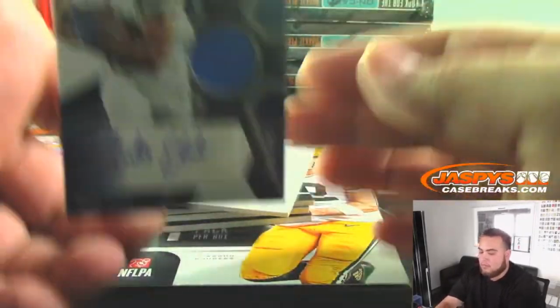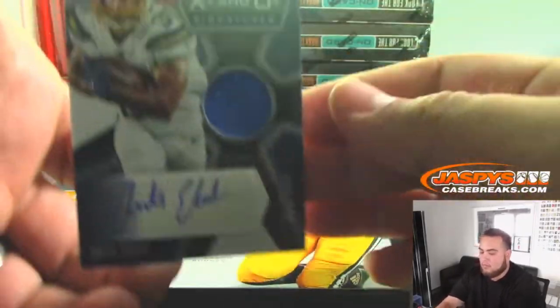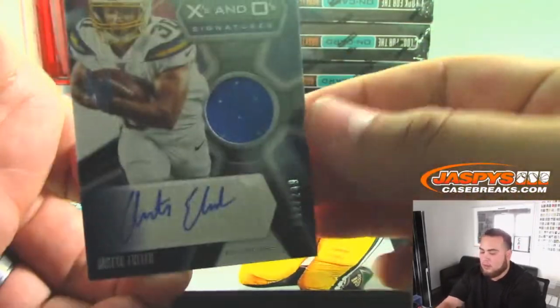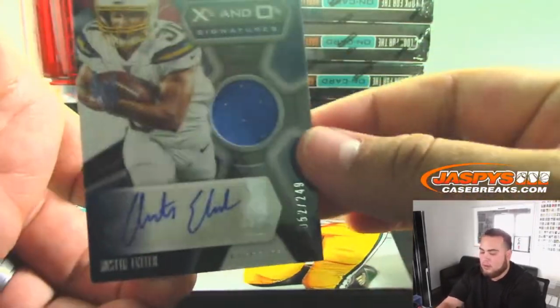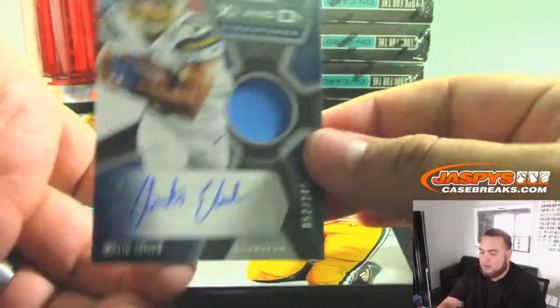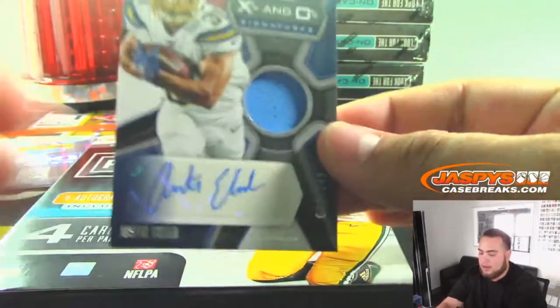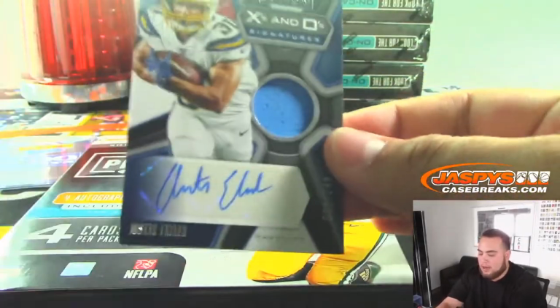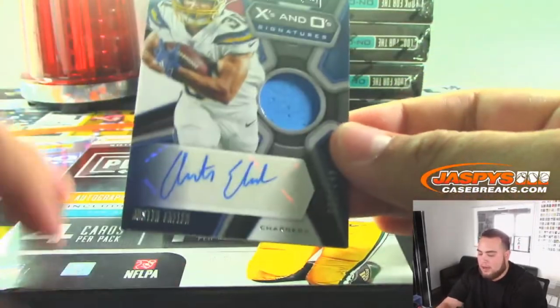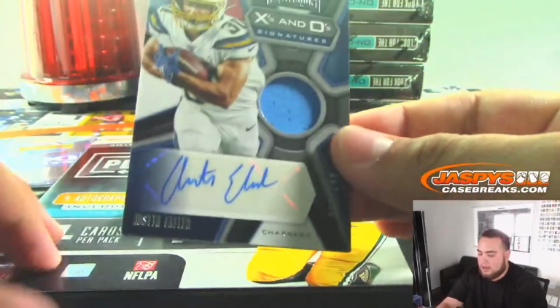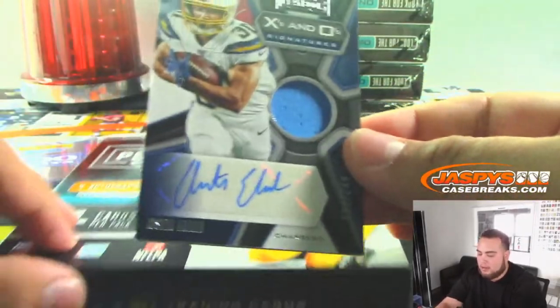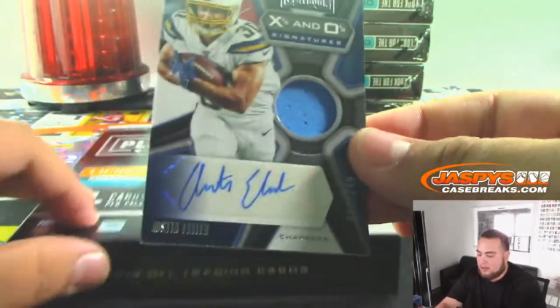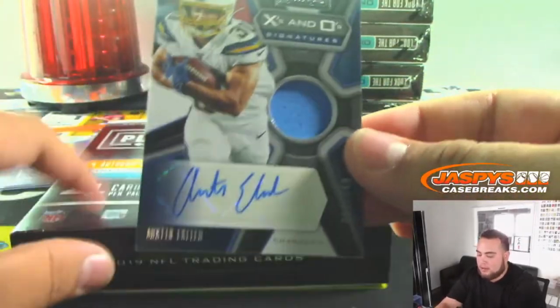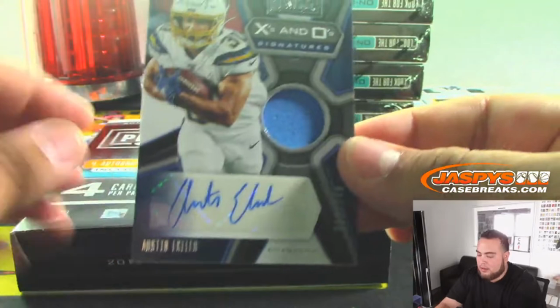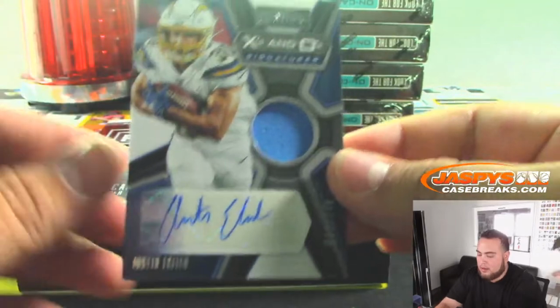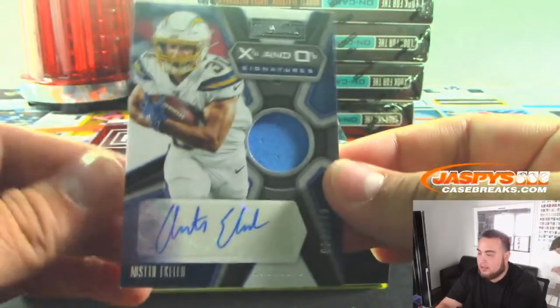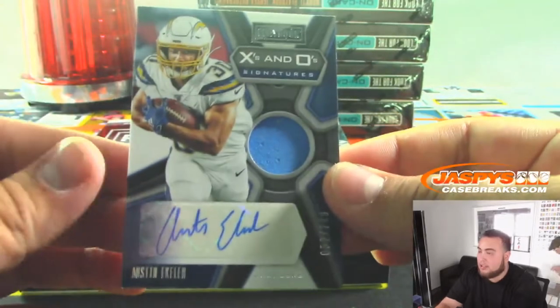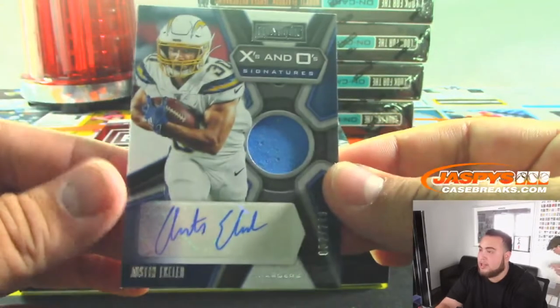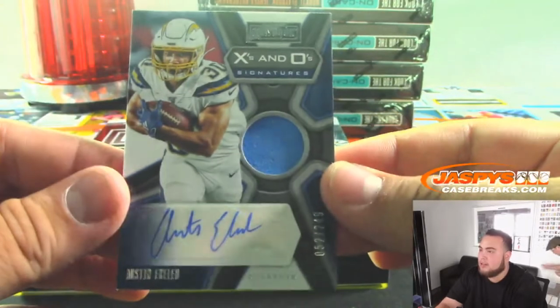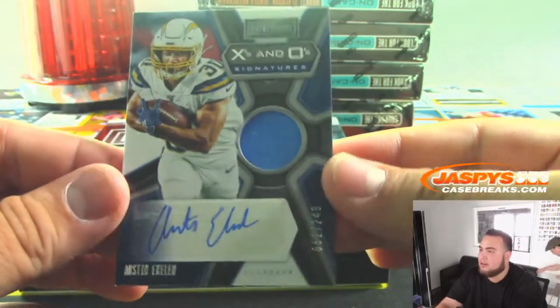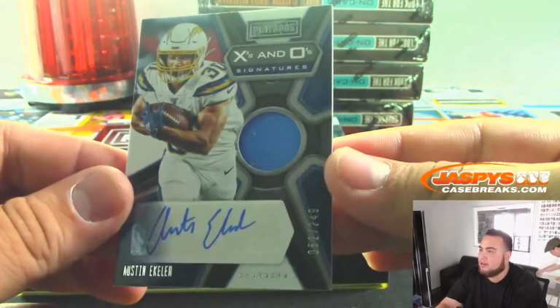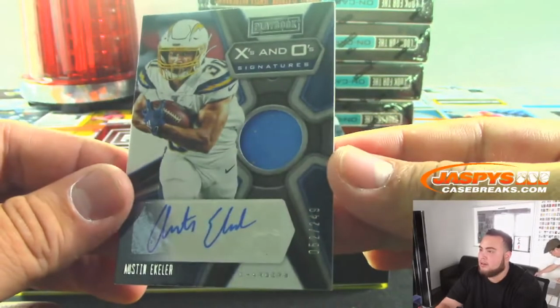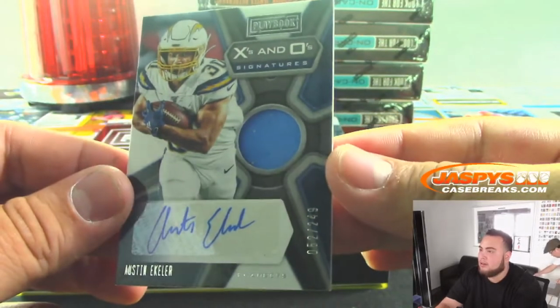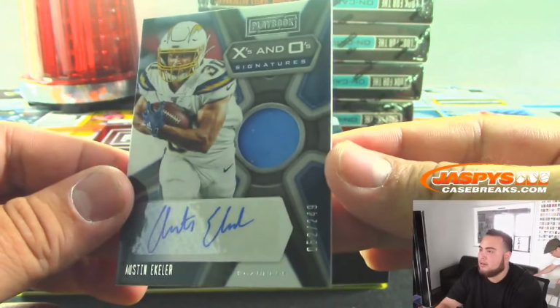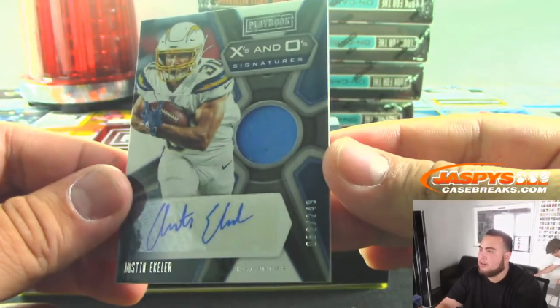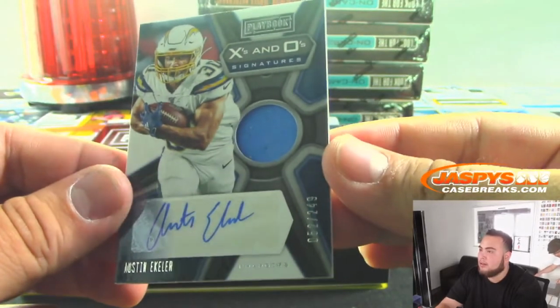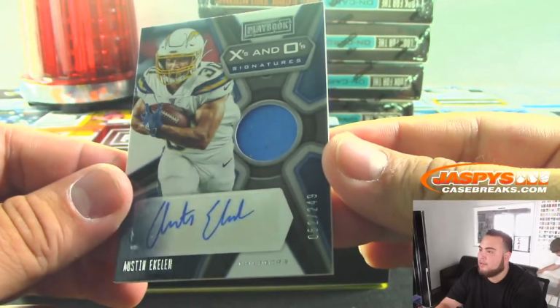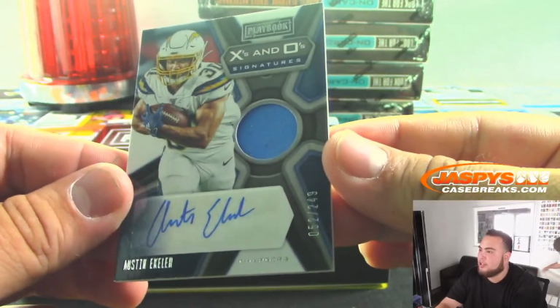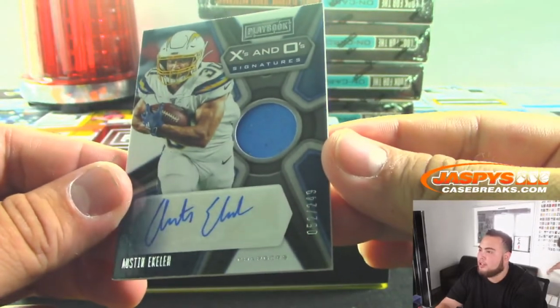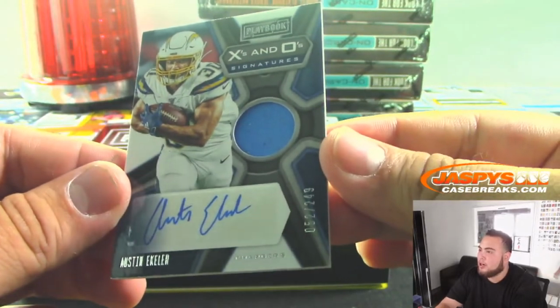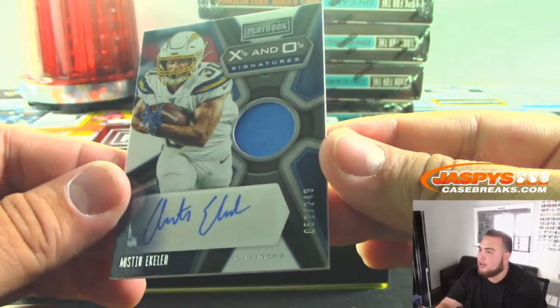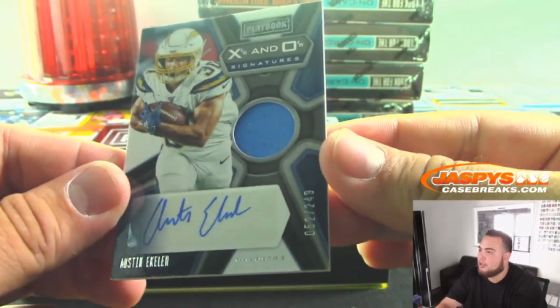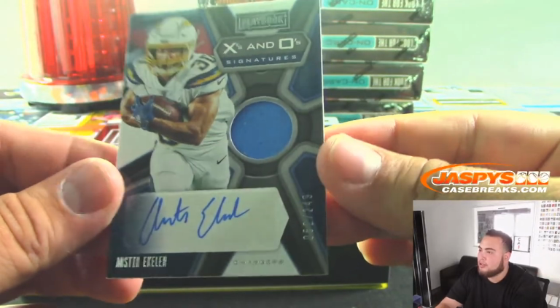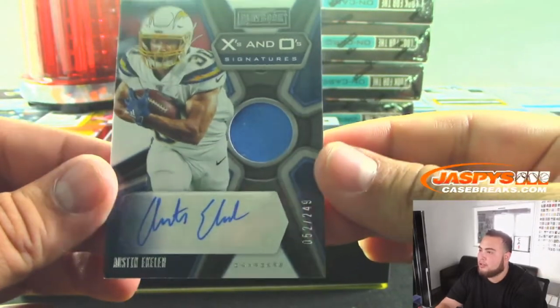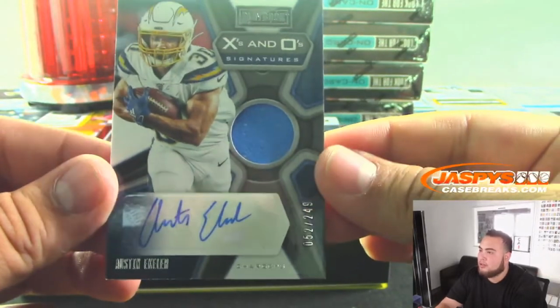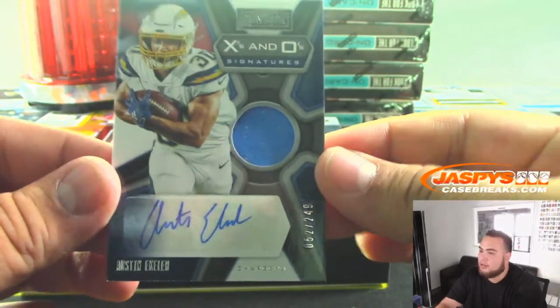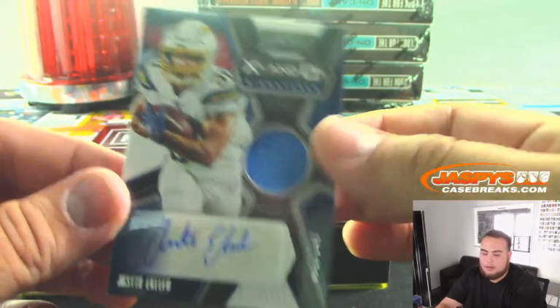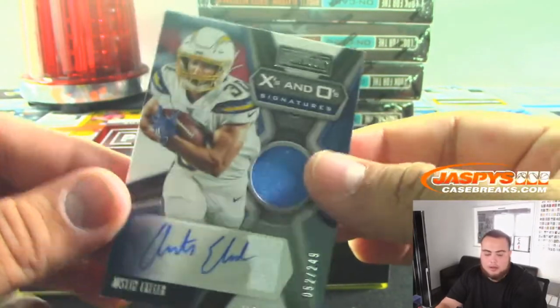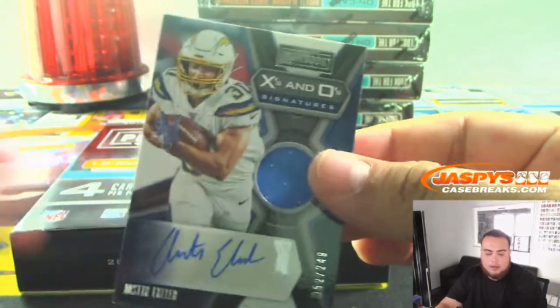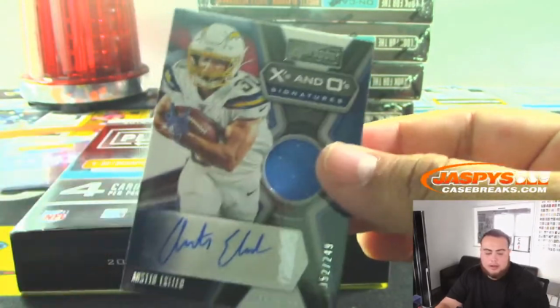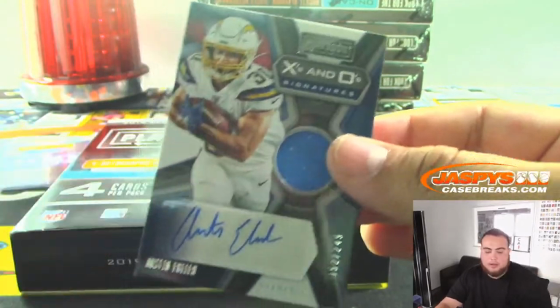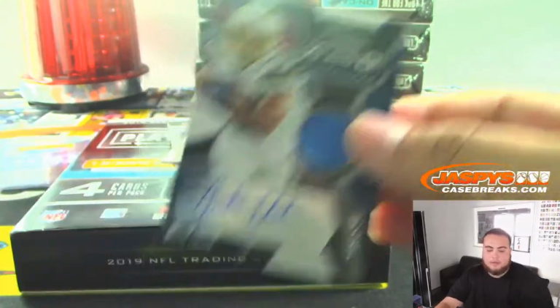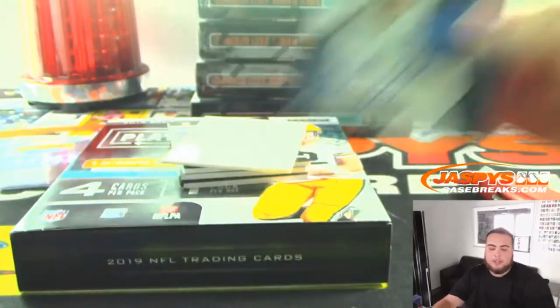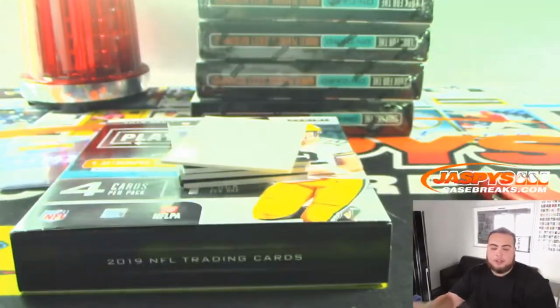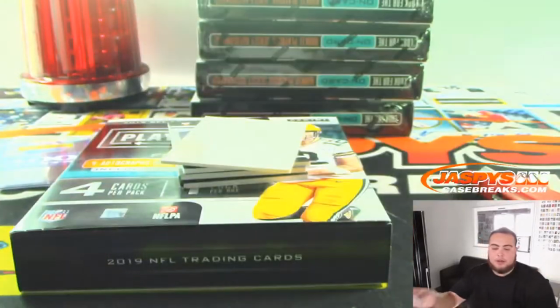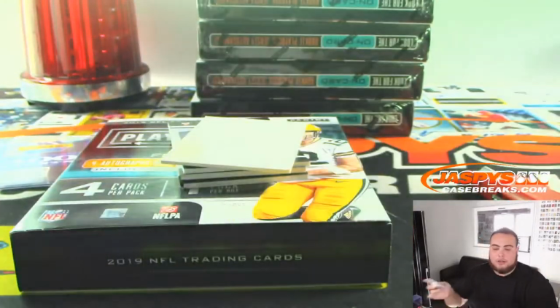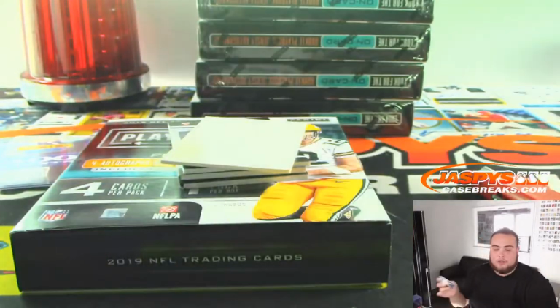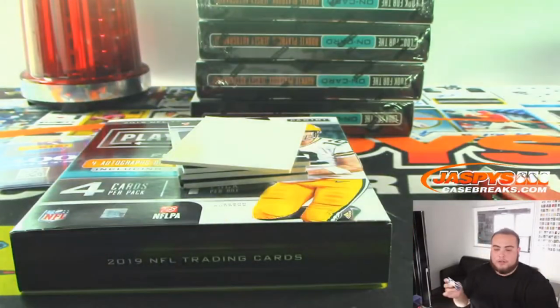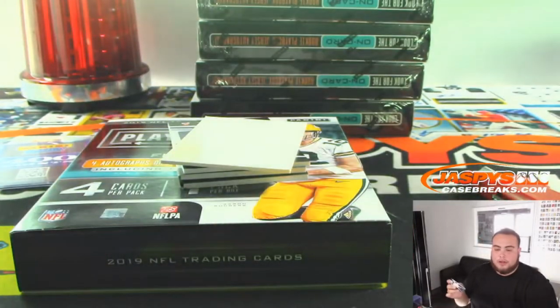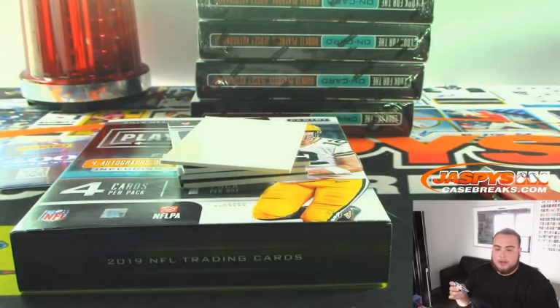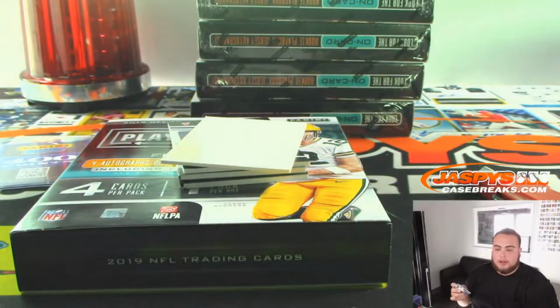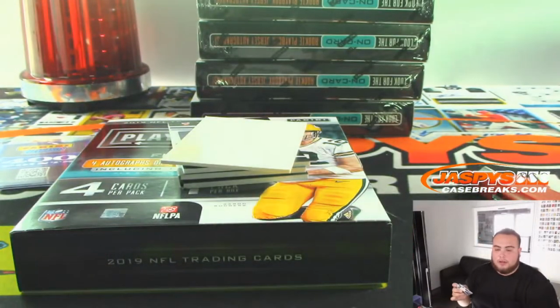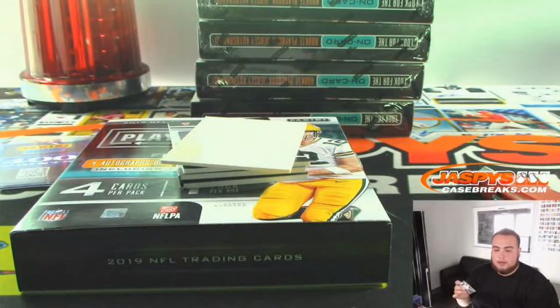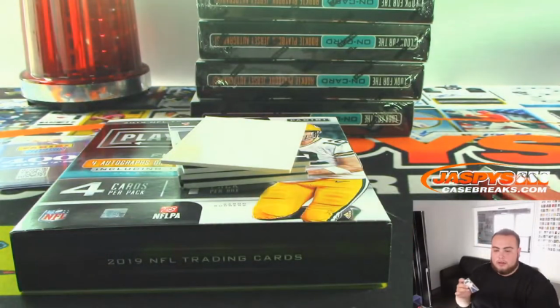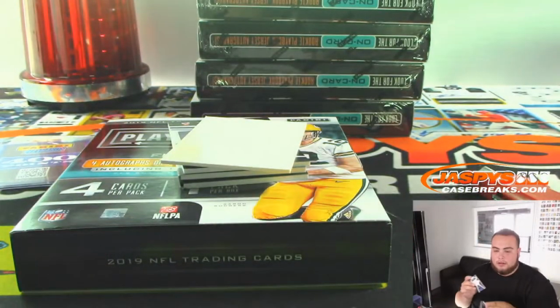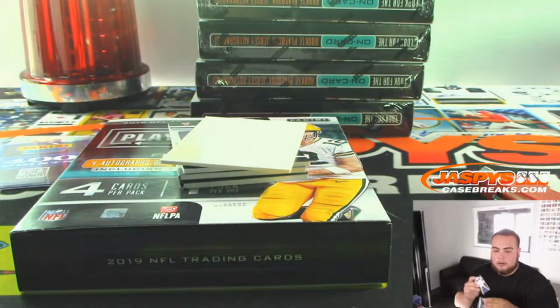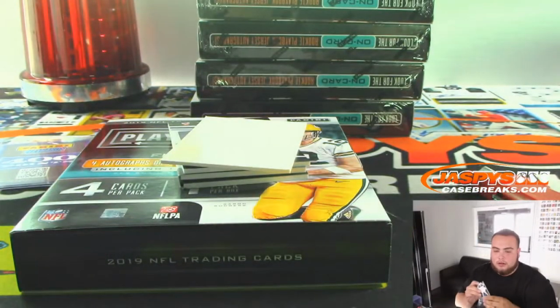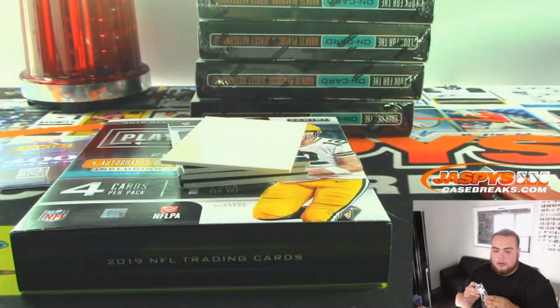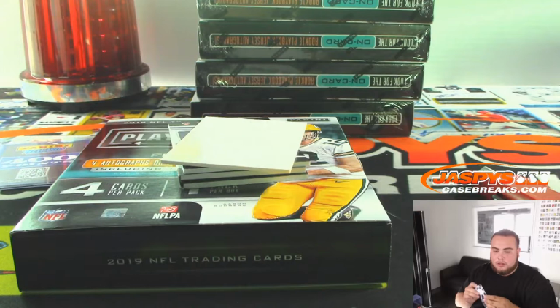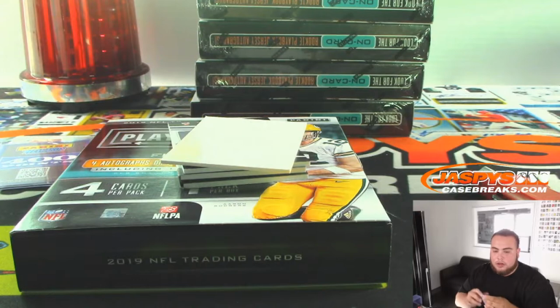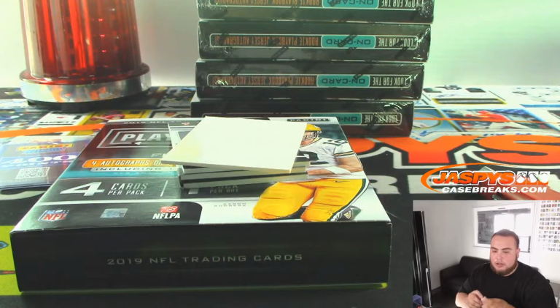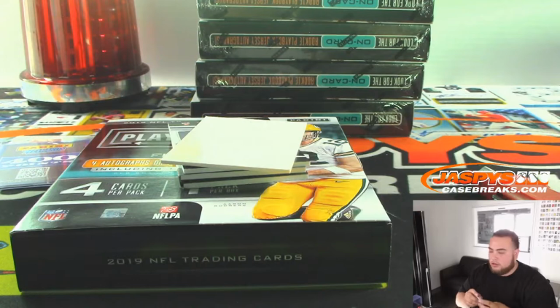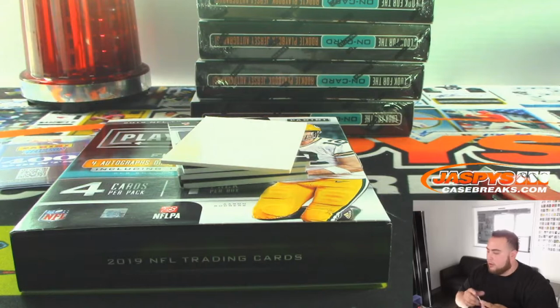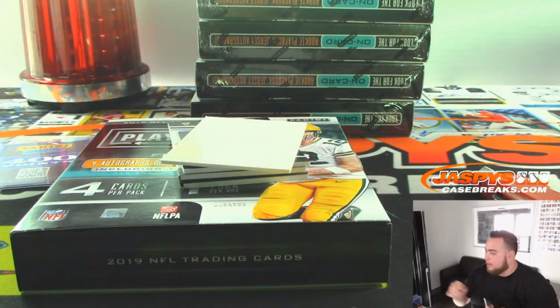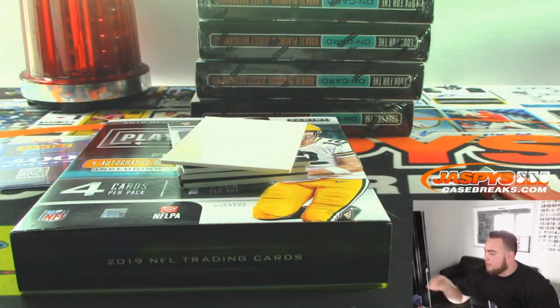Then we got Austin Eckler for the Chargers, 52 out of 249. Chargers going to Regimo.